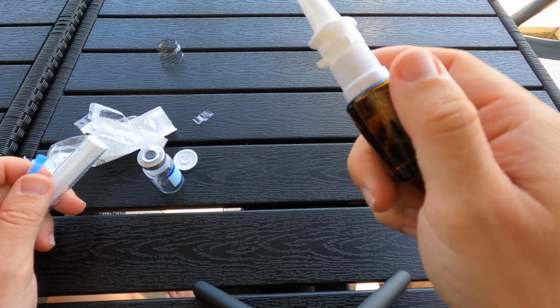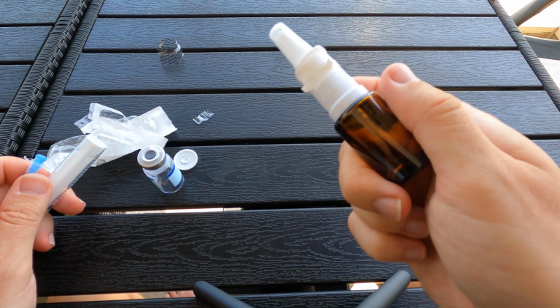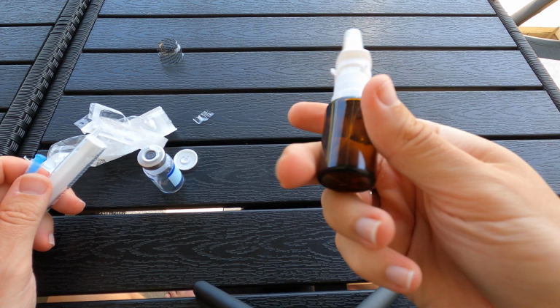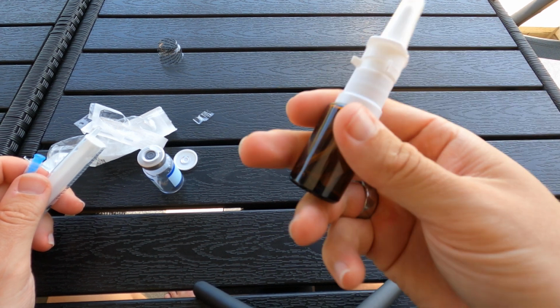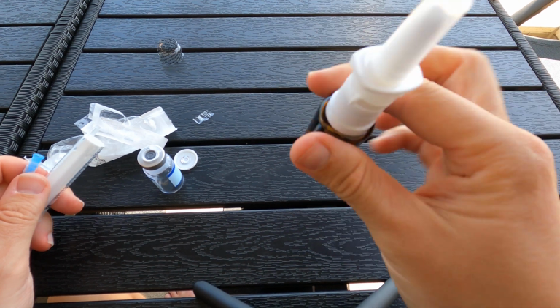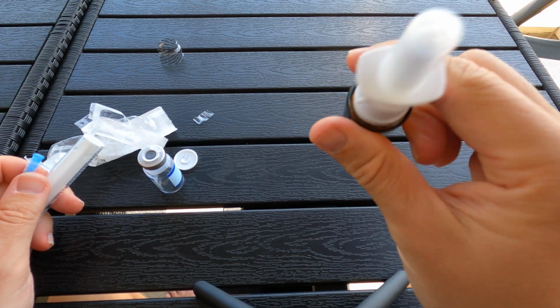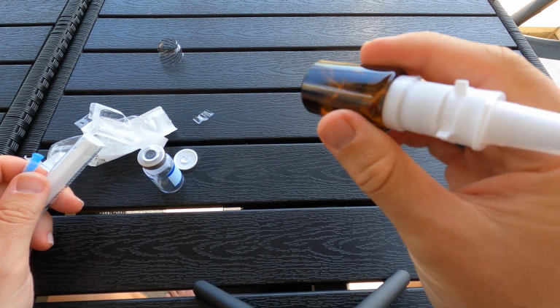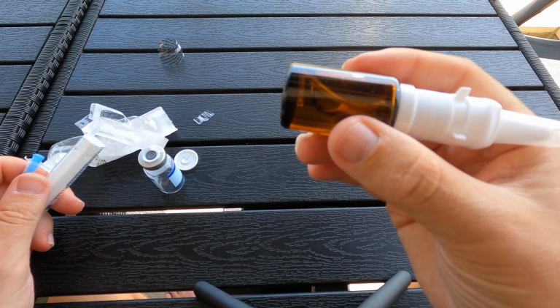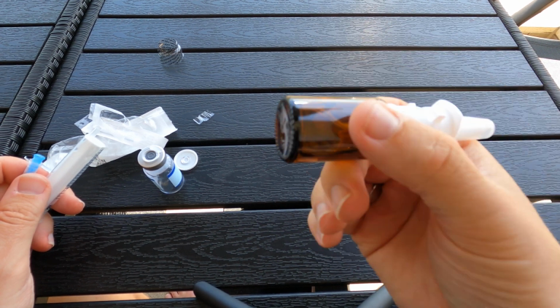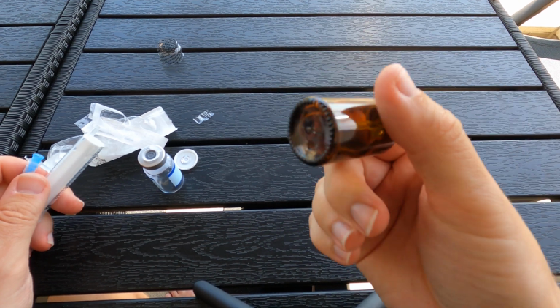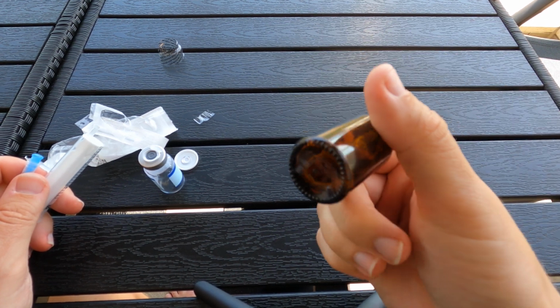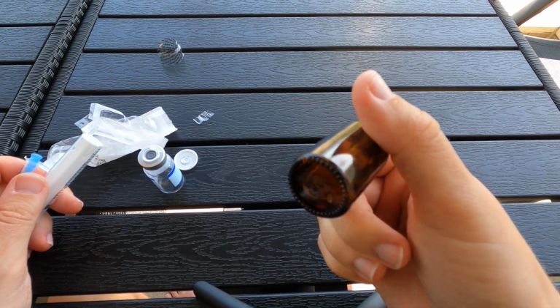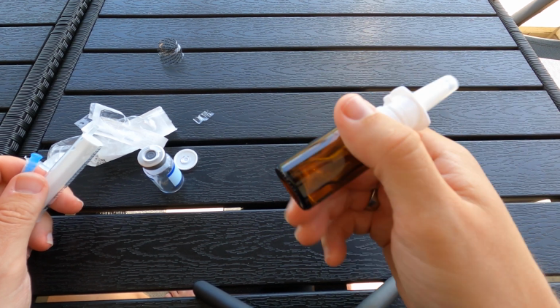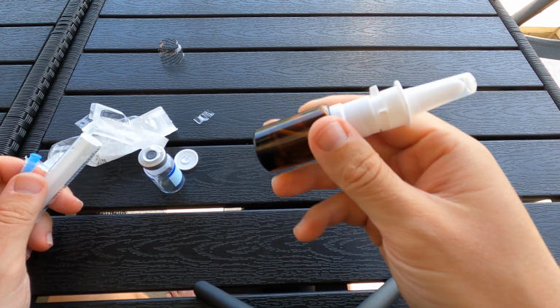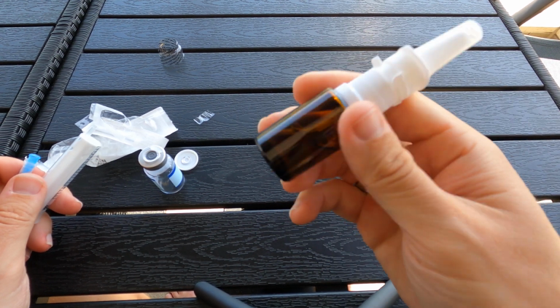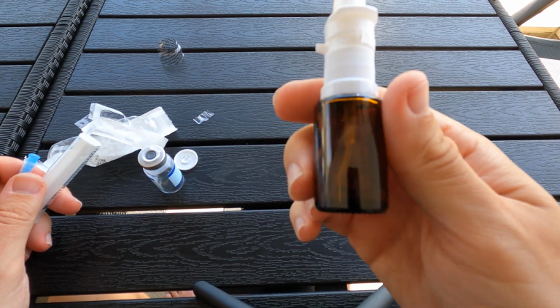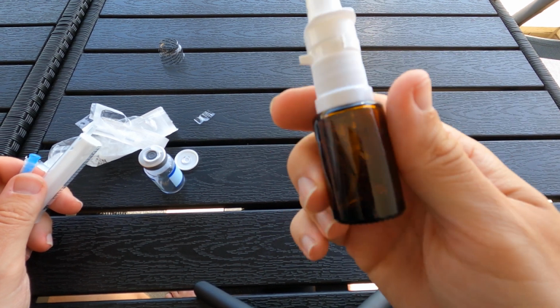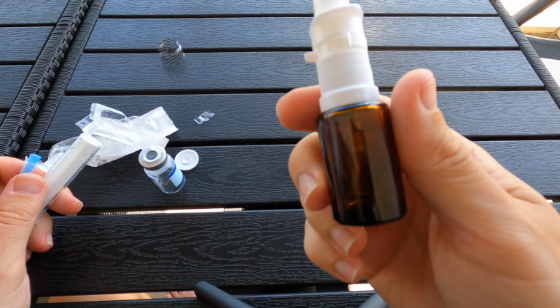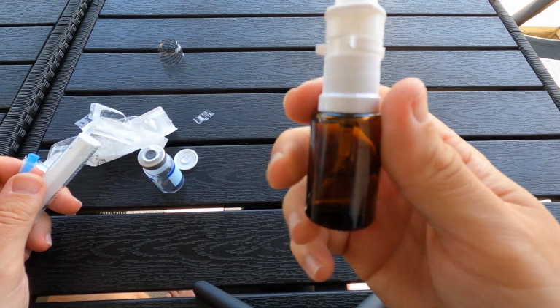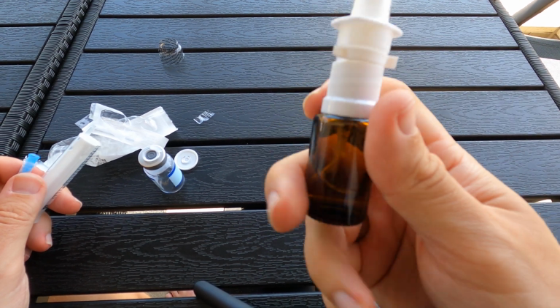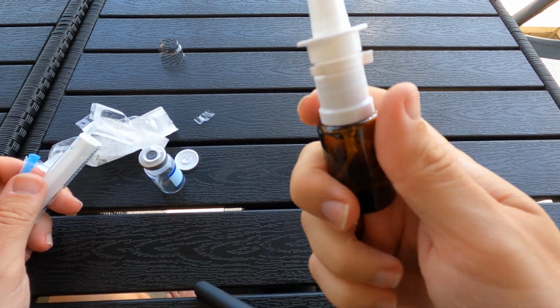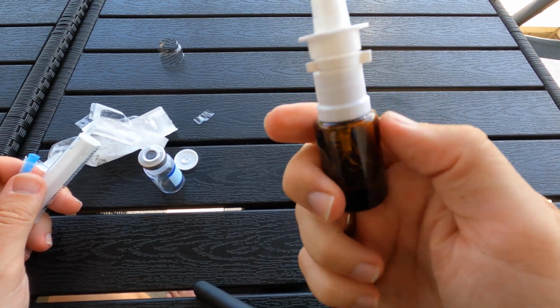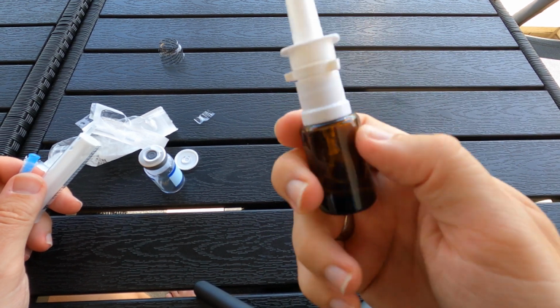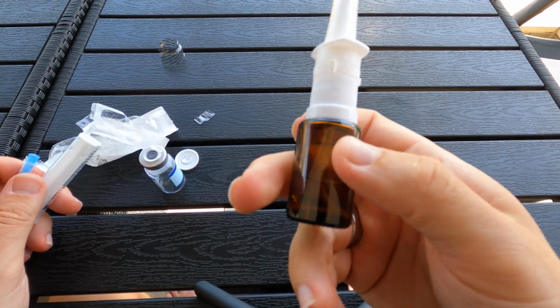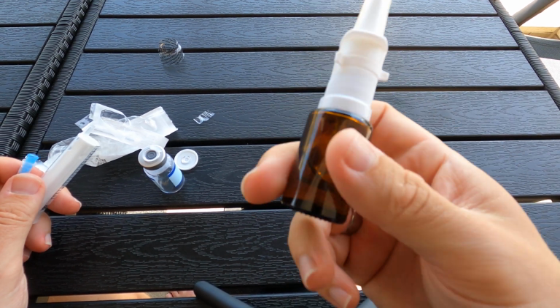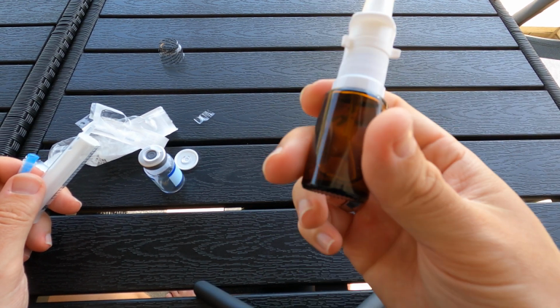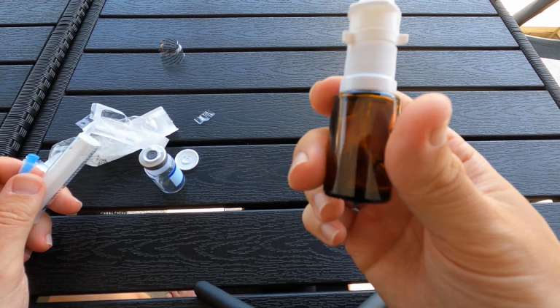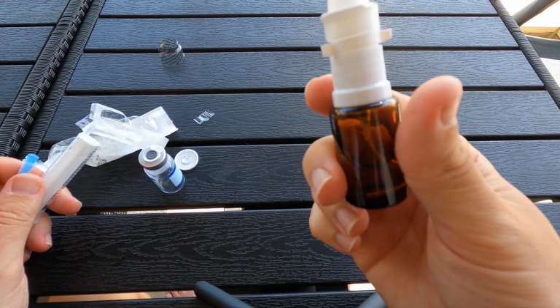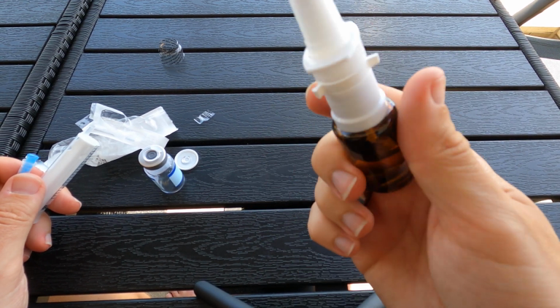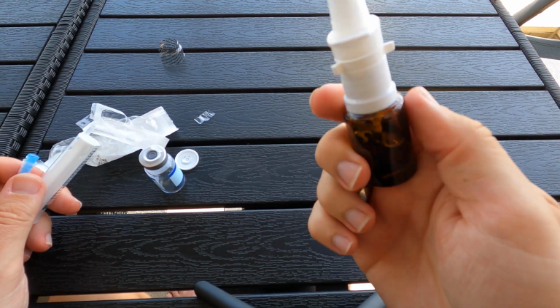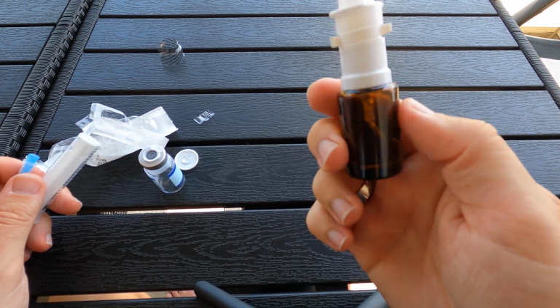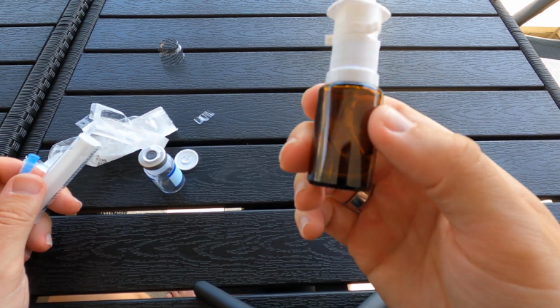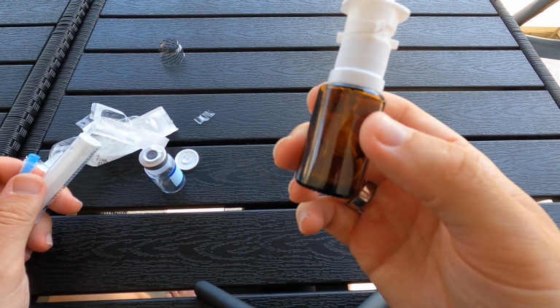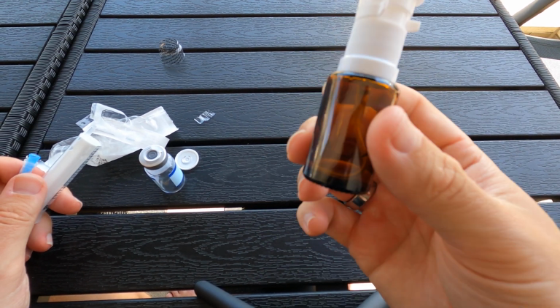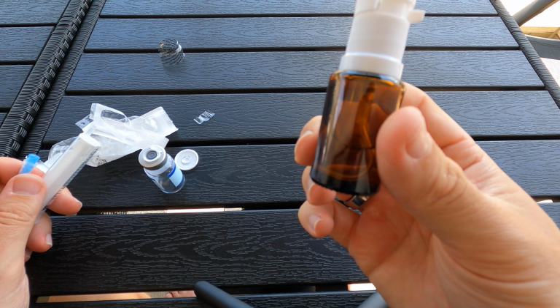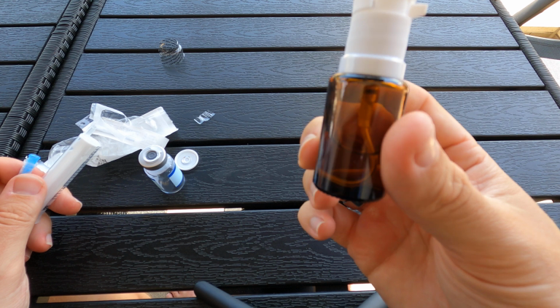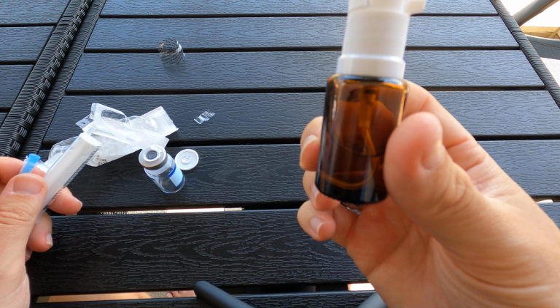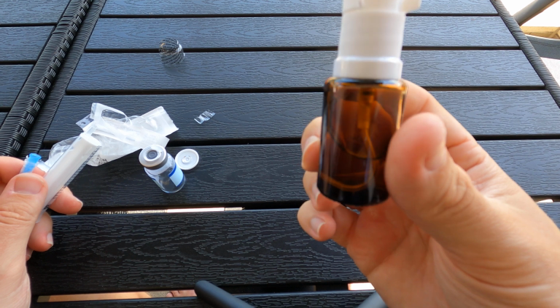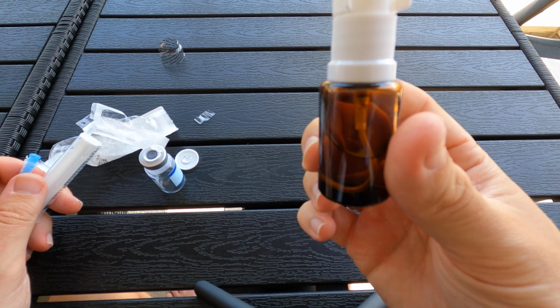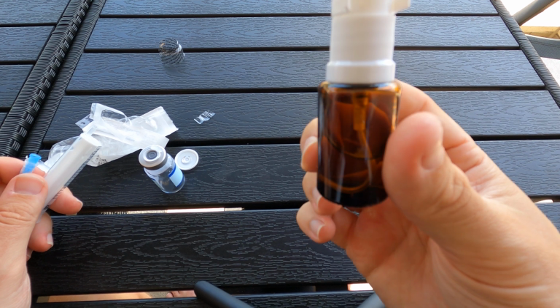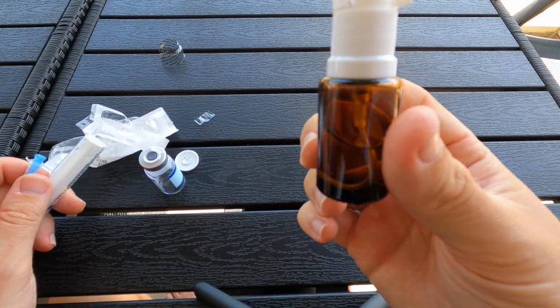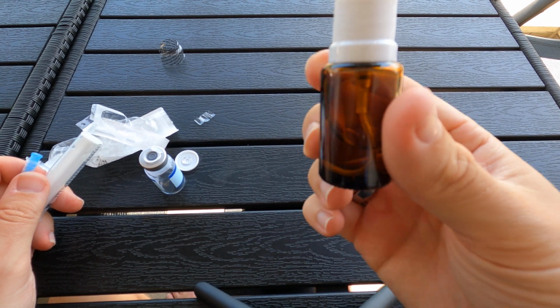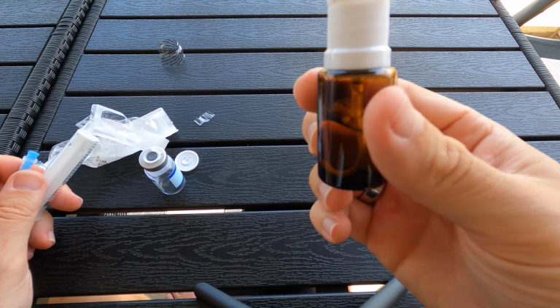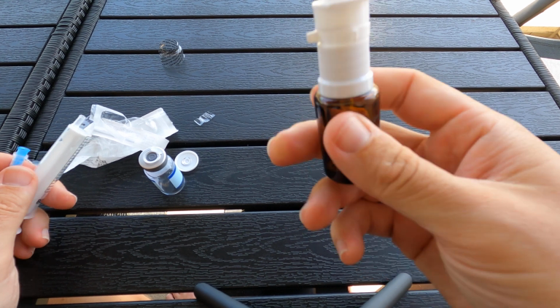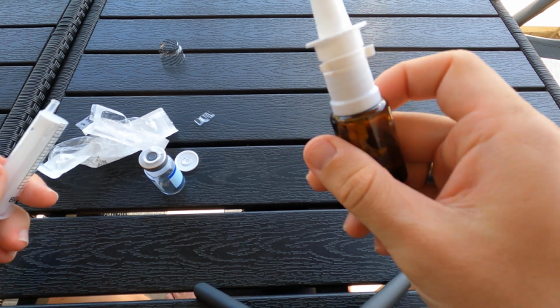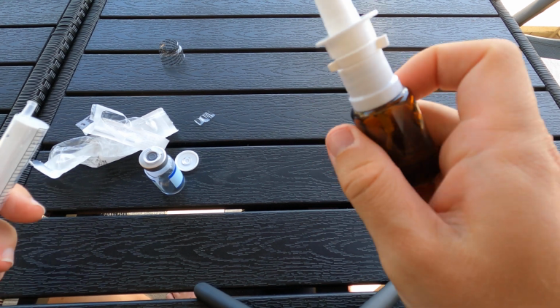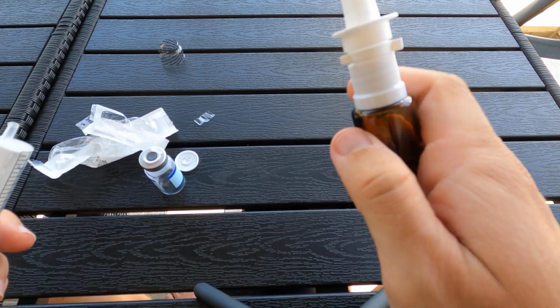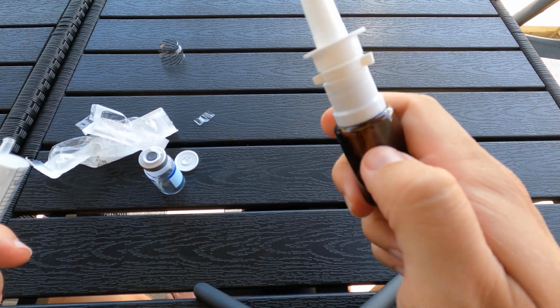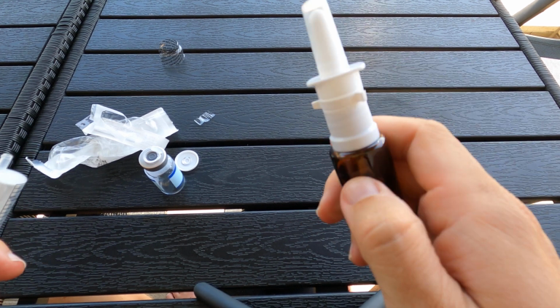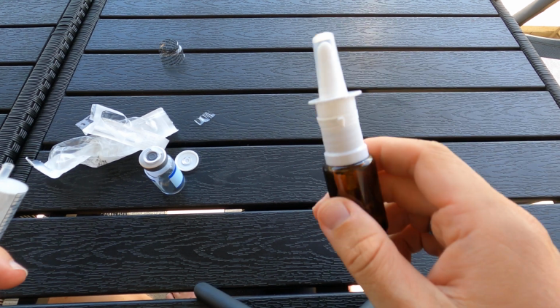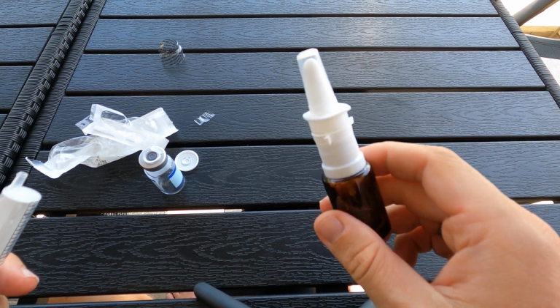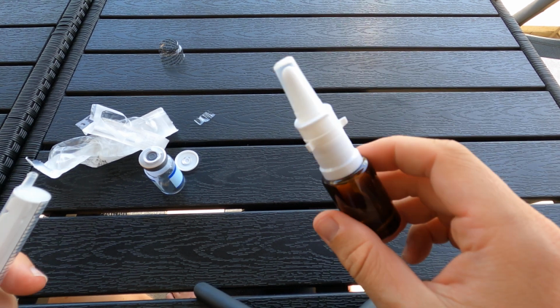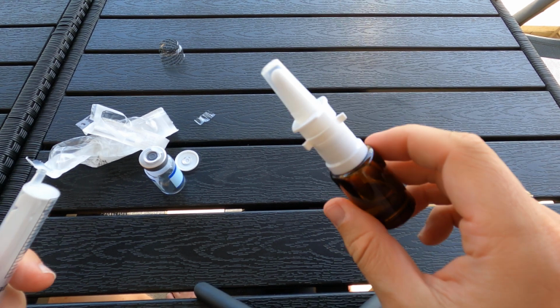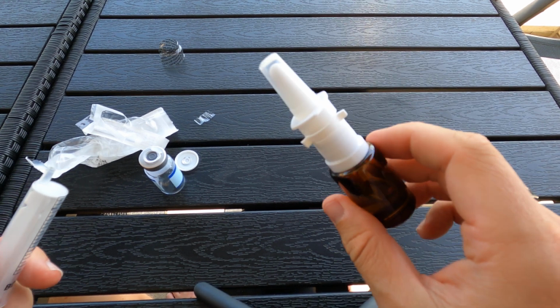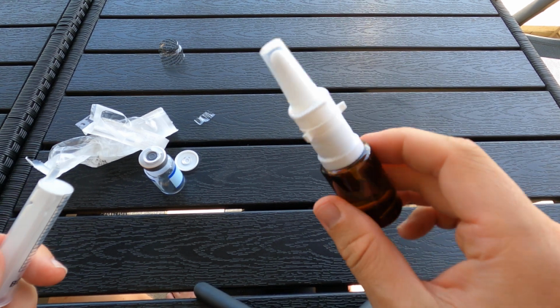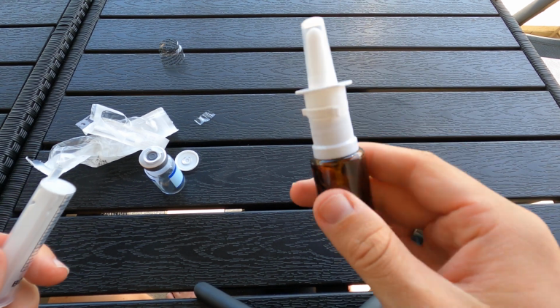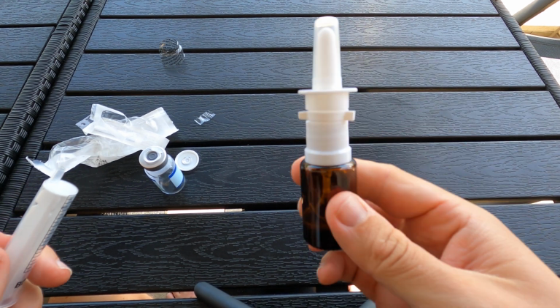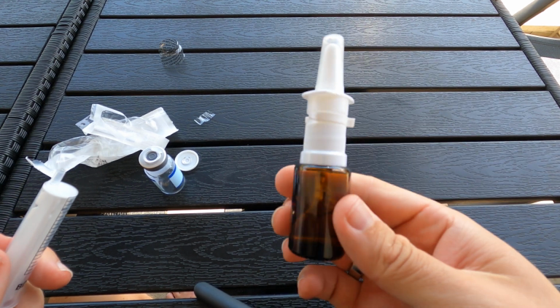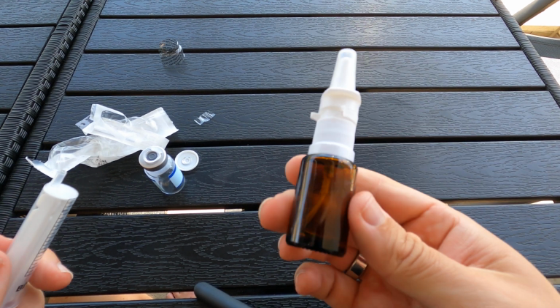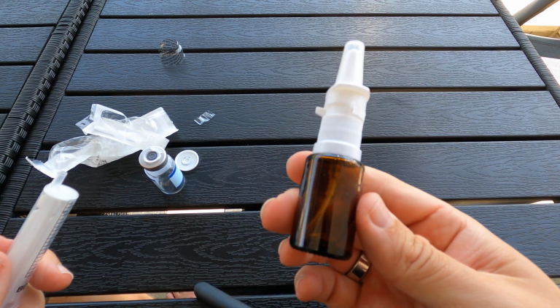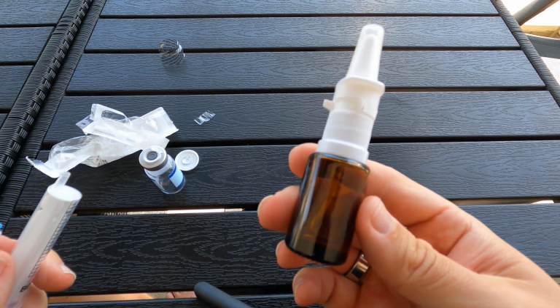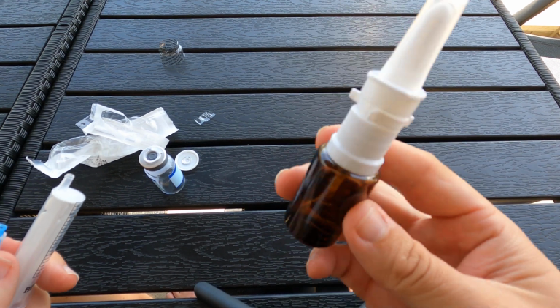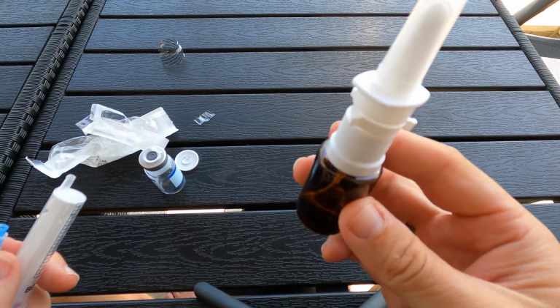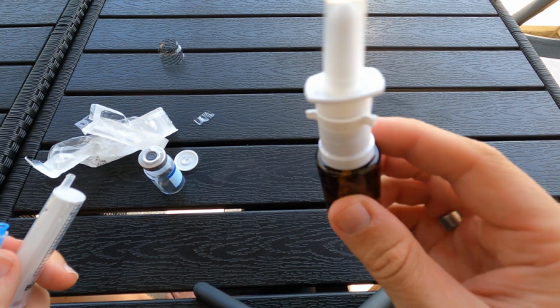There you go. Now you just want to move it around and check that everything is properly dissolved. And there you have it — how to reconstitute a nasal sprayer.